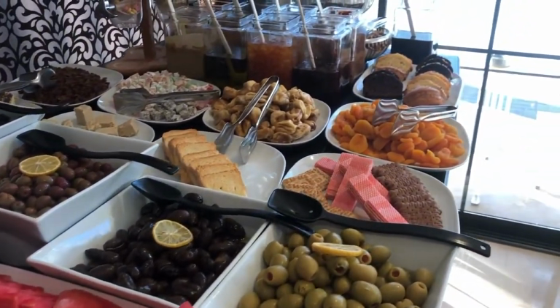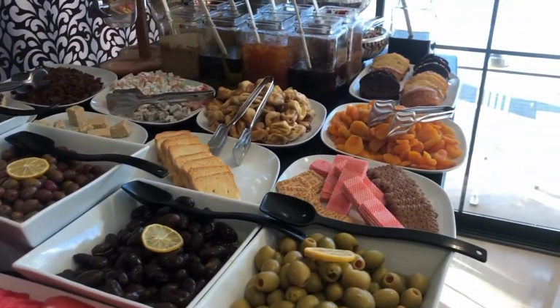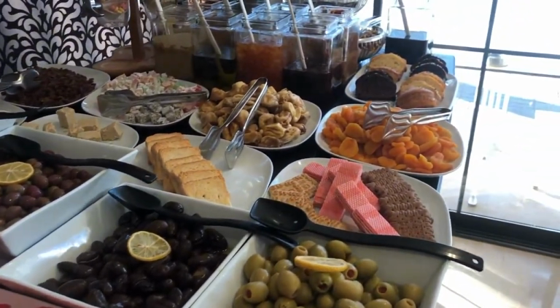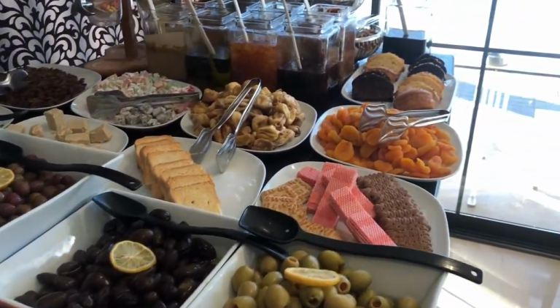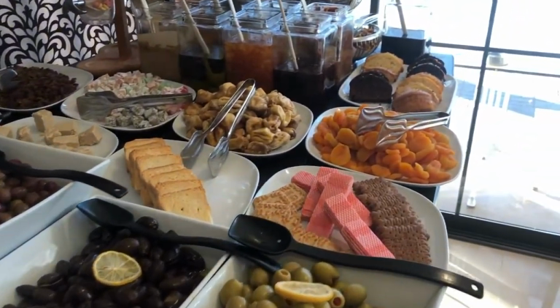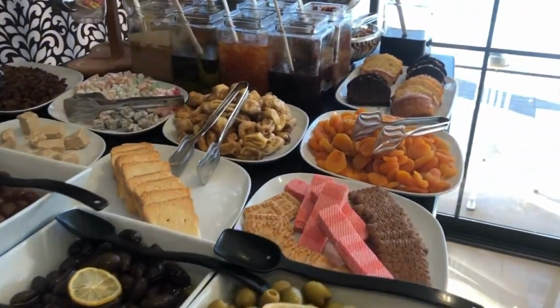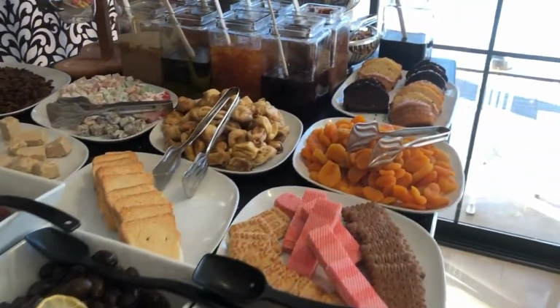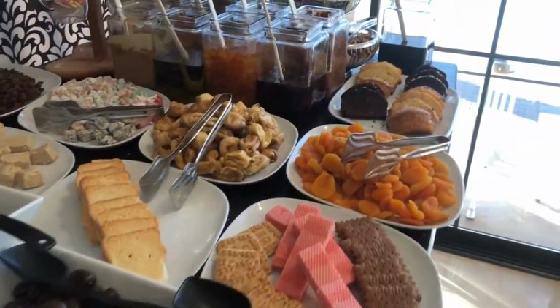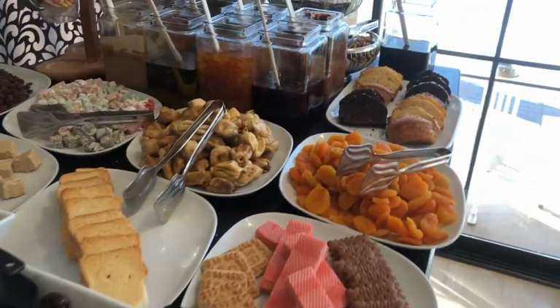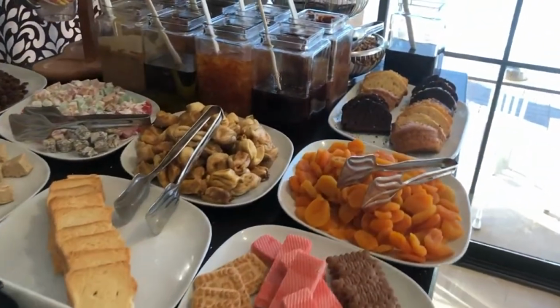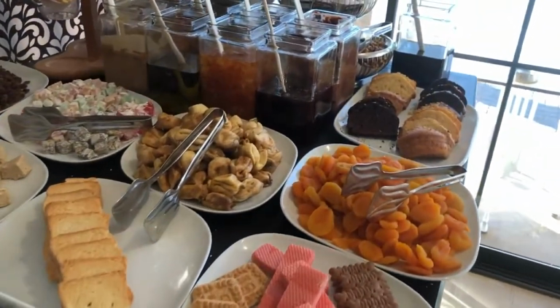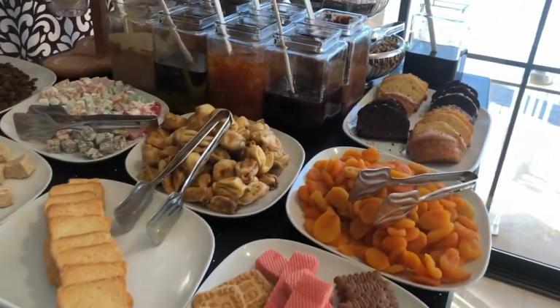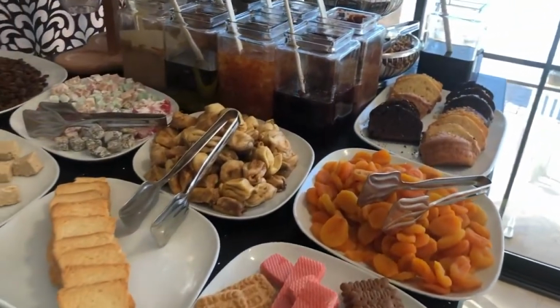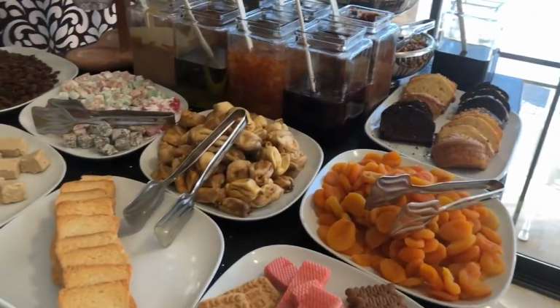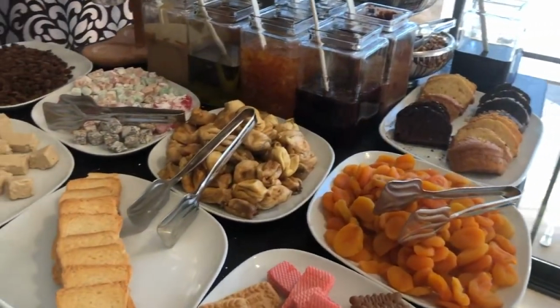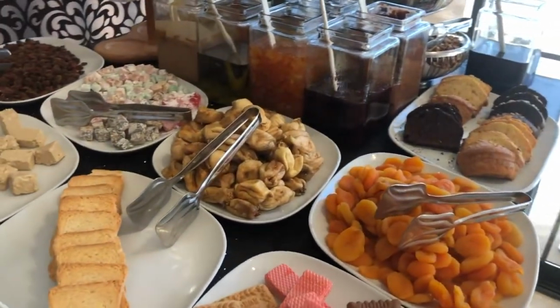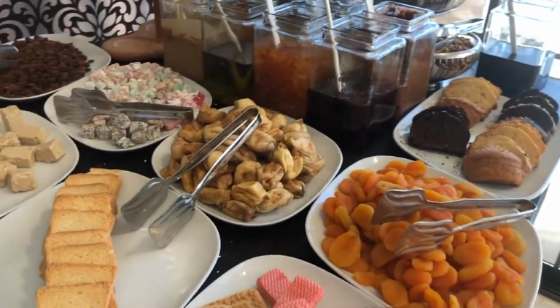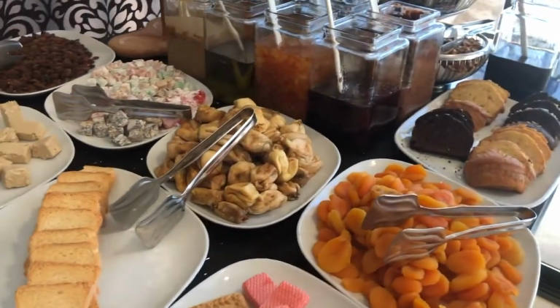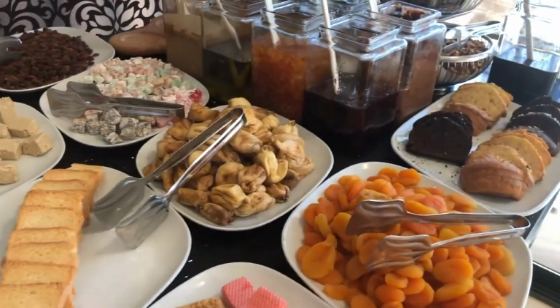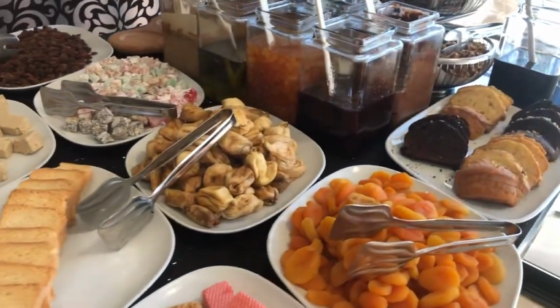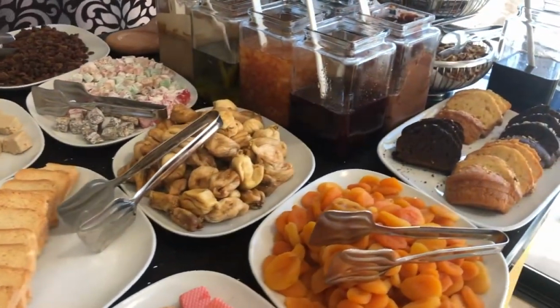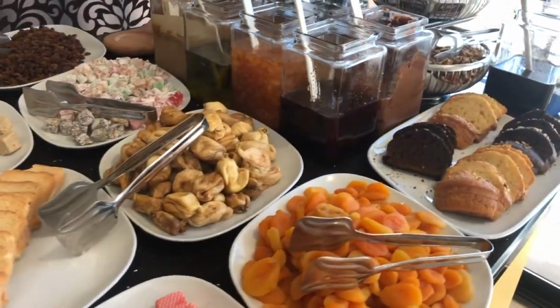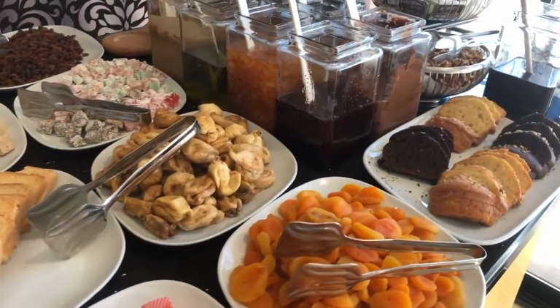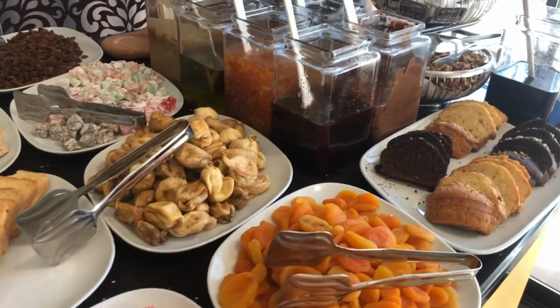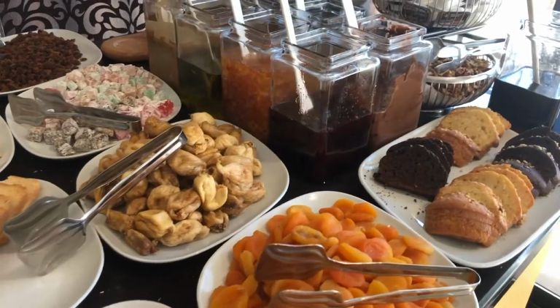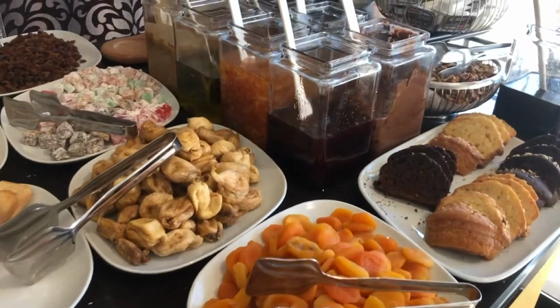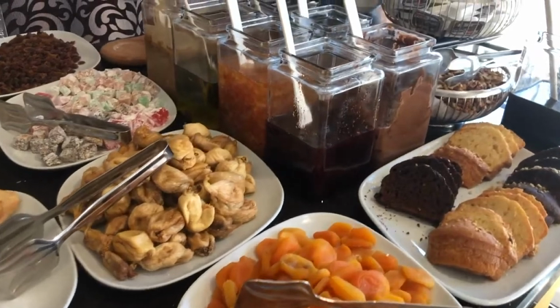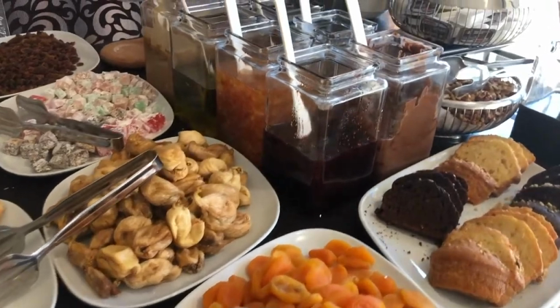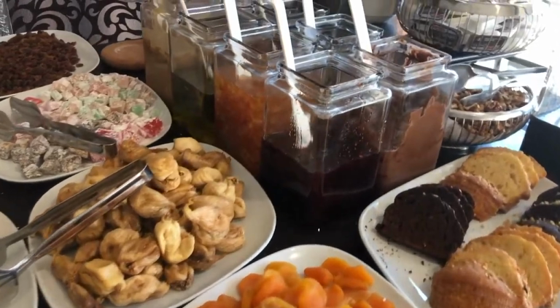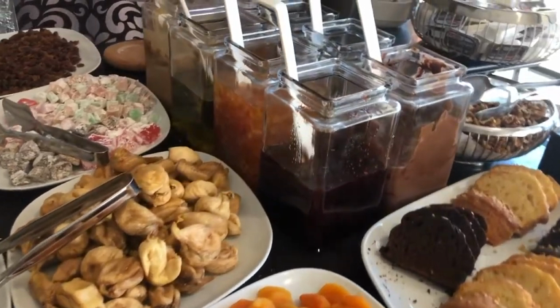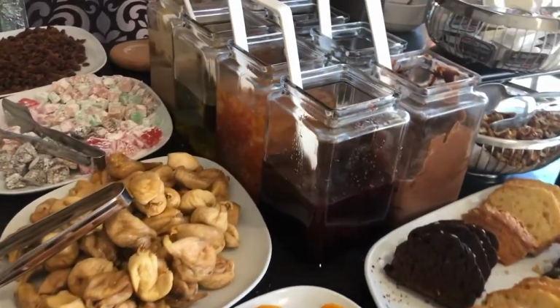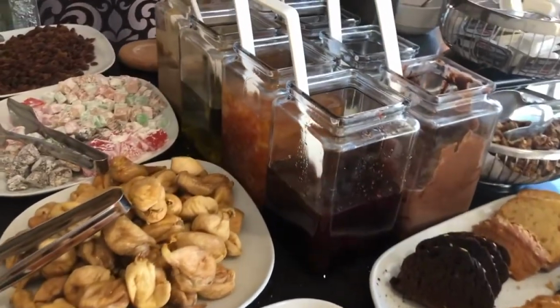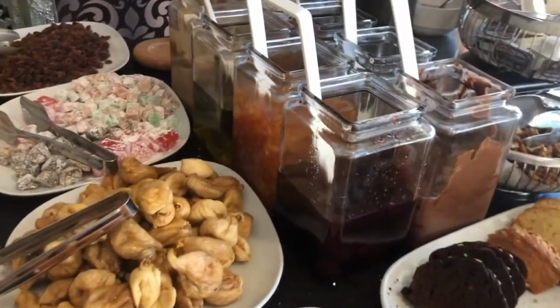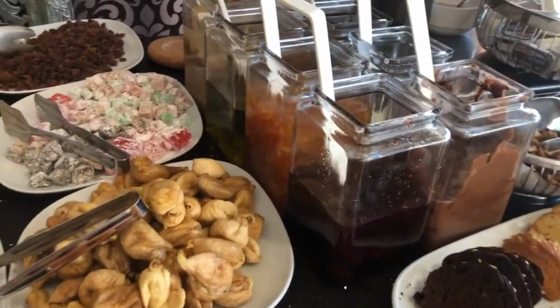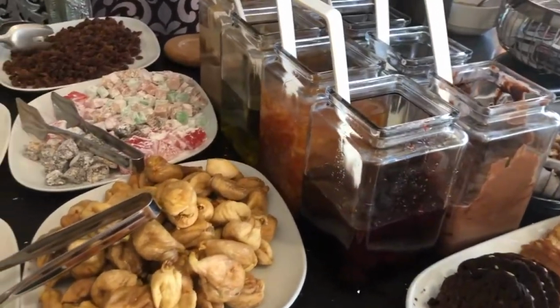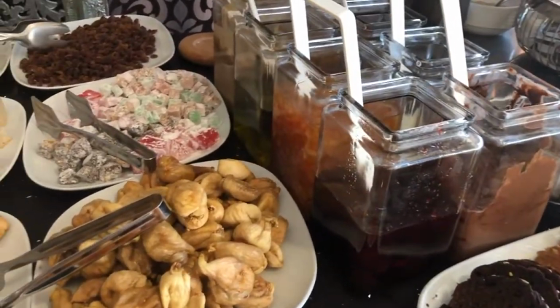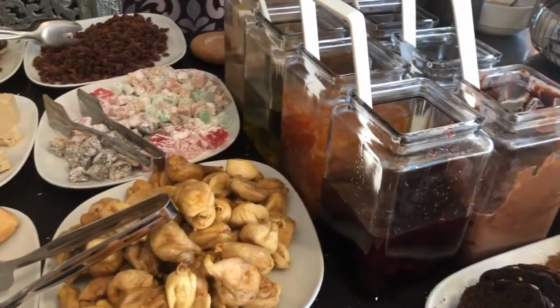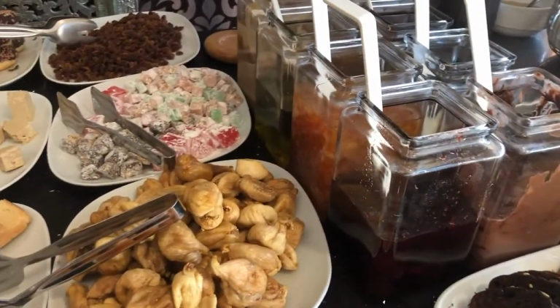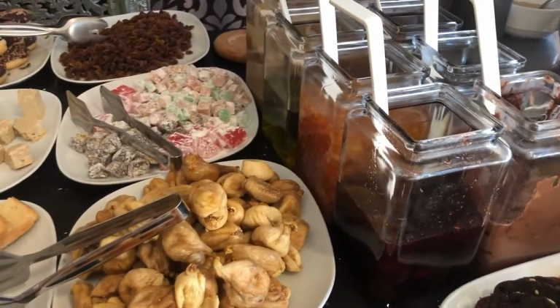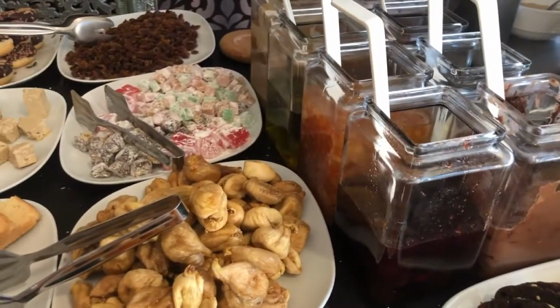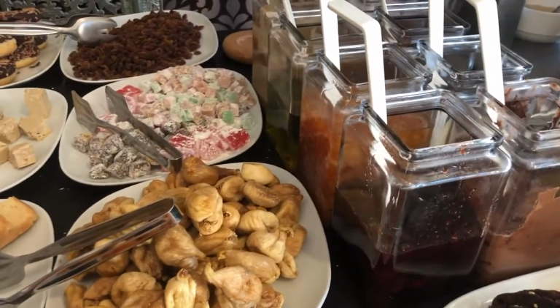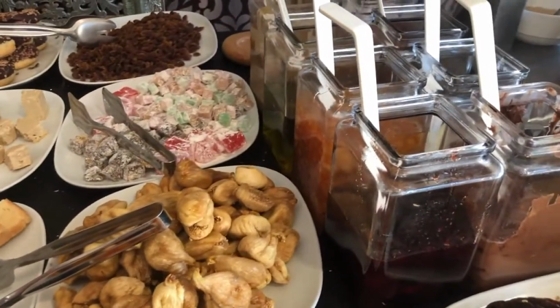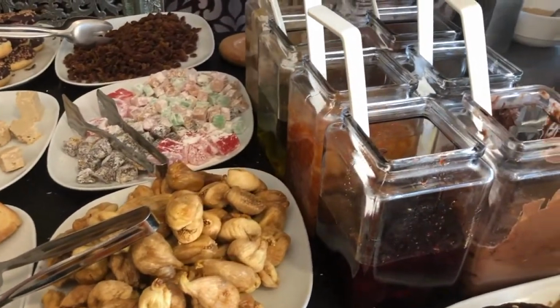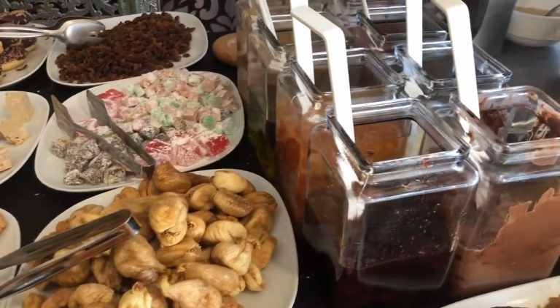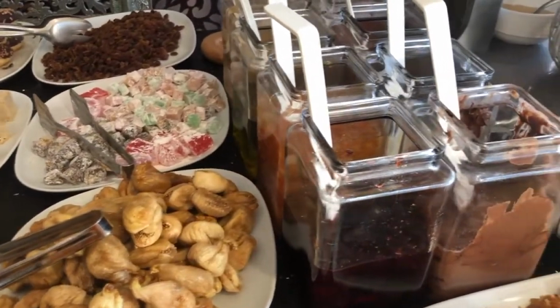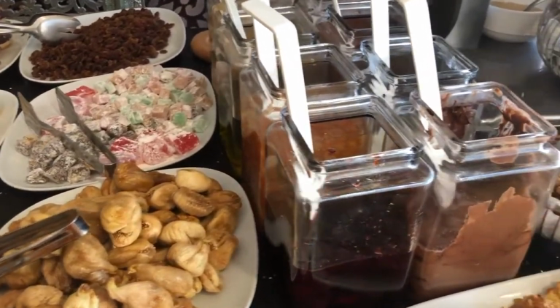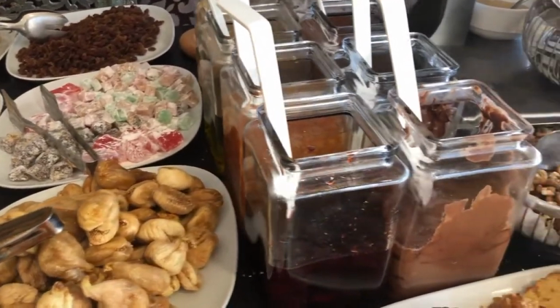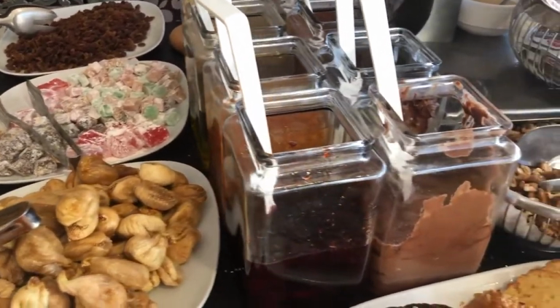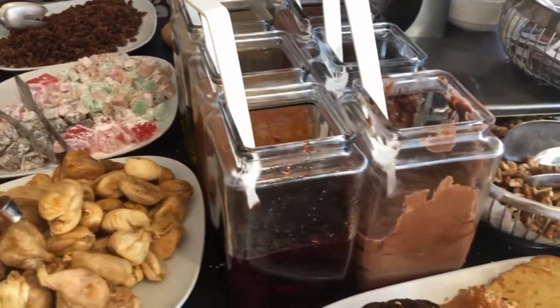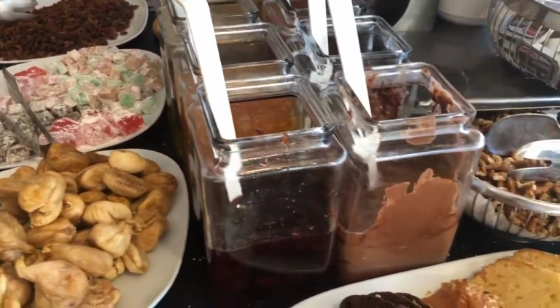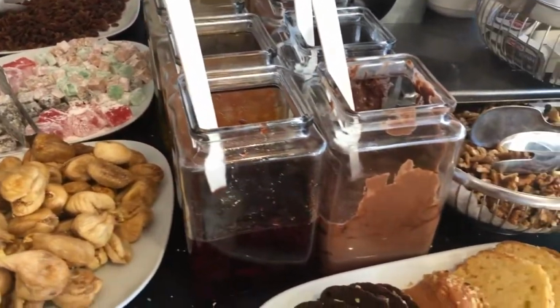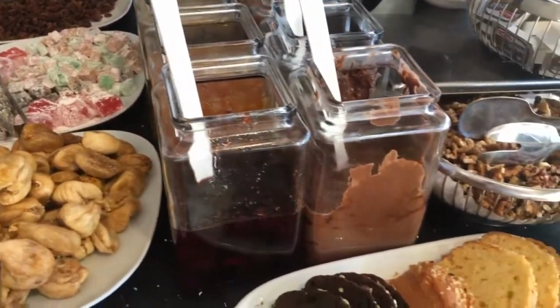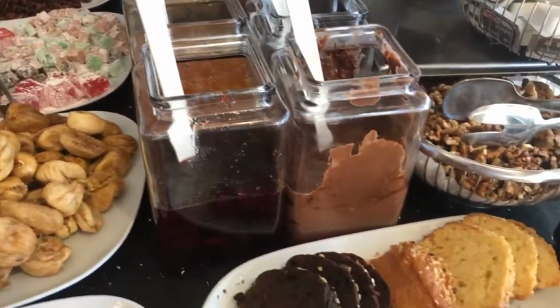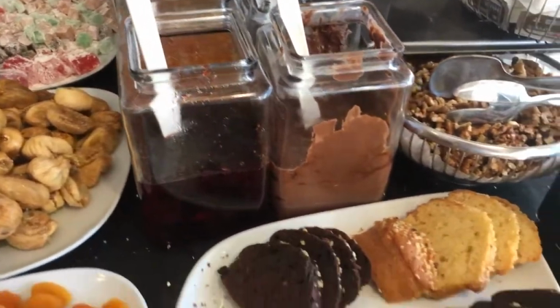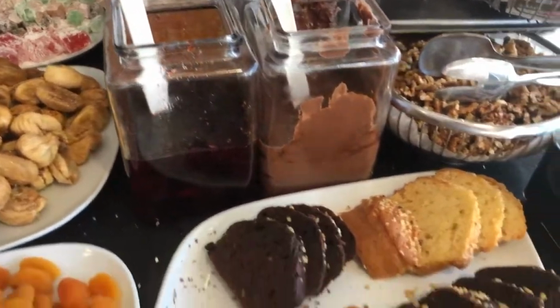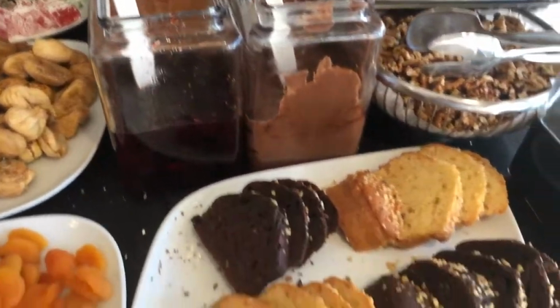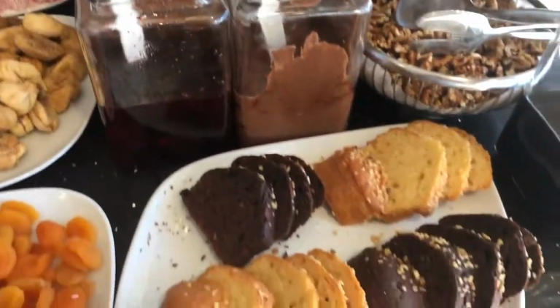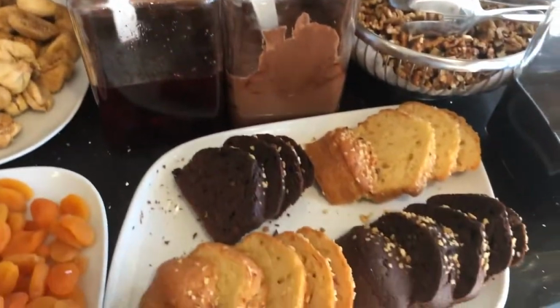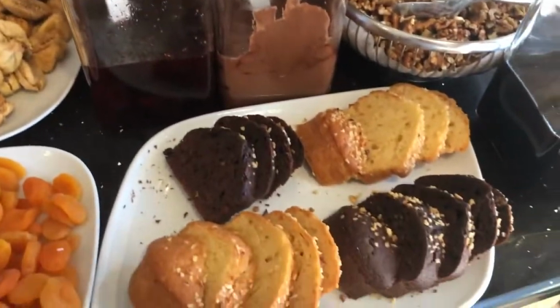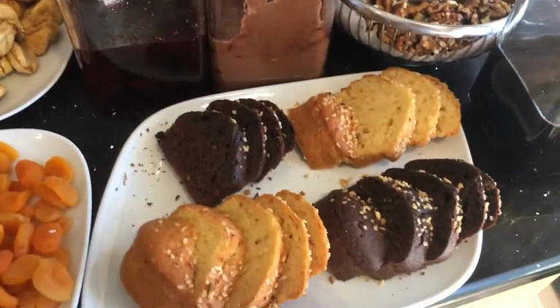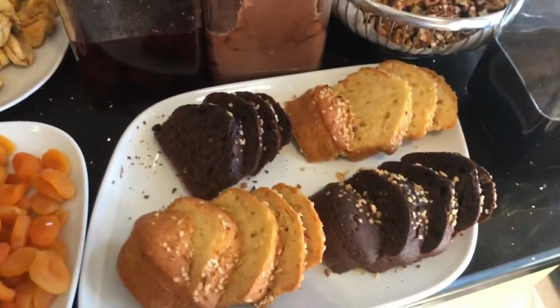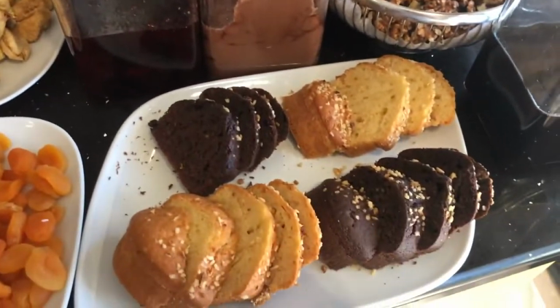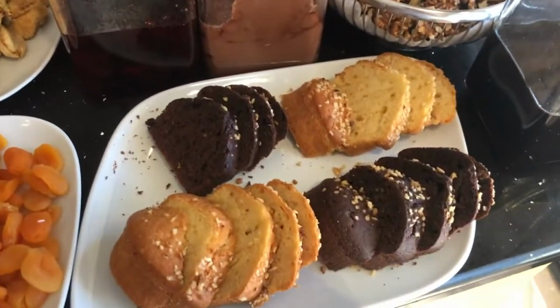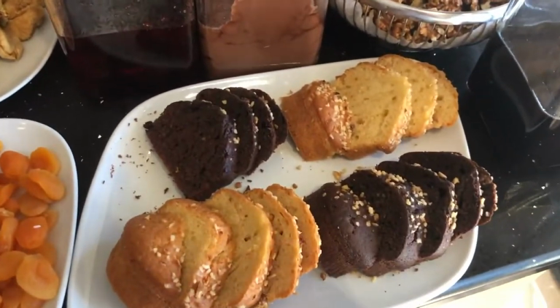Just look at this gorgeous breakfast buffet! We had a very good breakfast, and after that at 7 a.m. we had our backpack, water, and food — and we were ready to head off for the day trip.